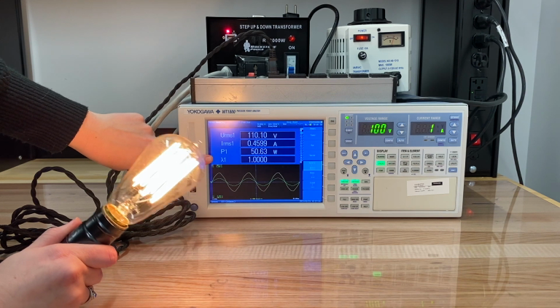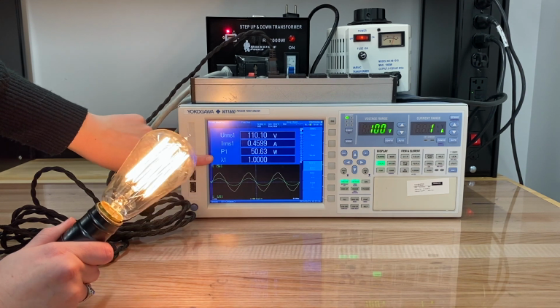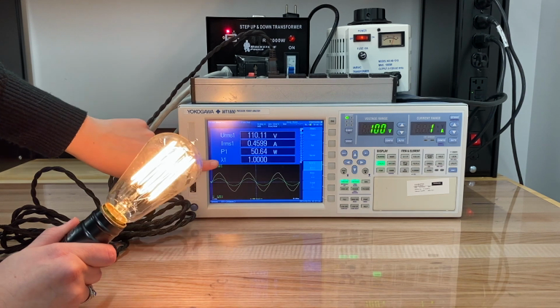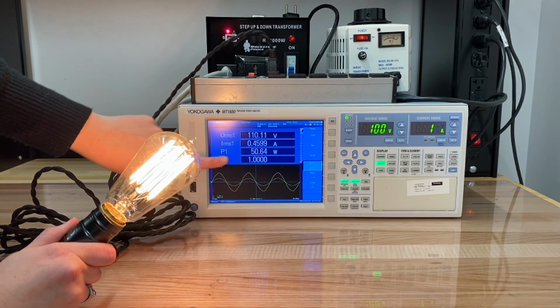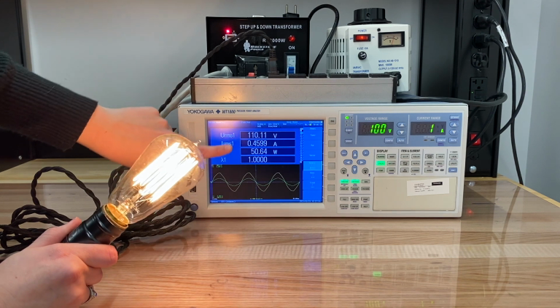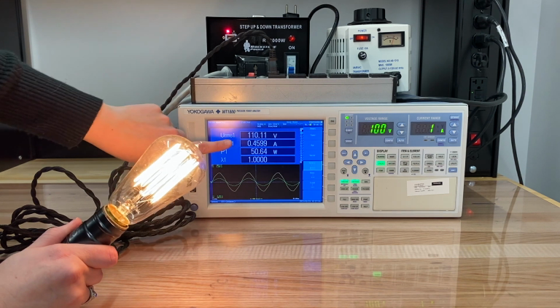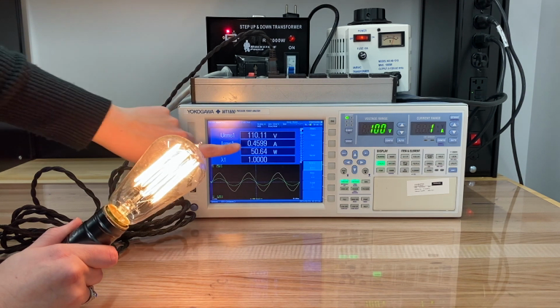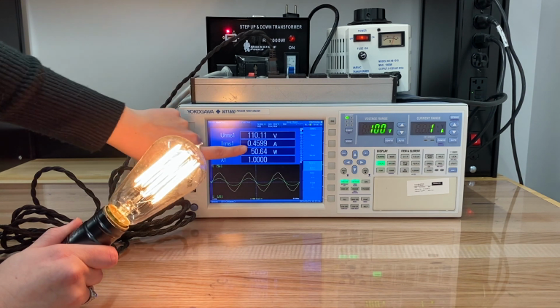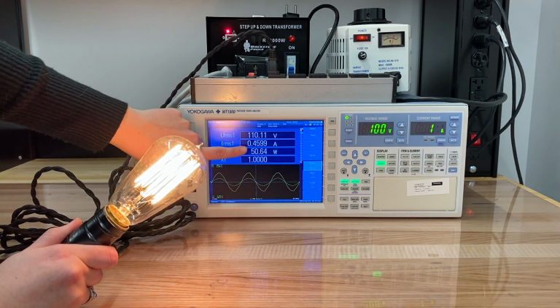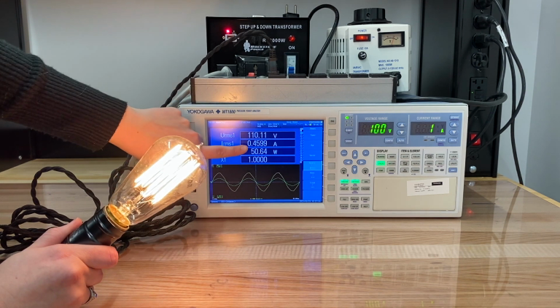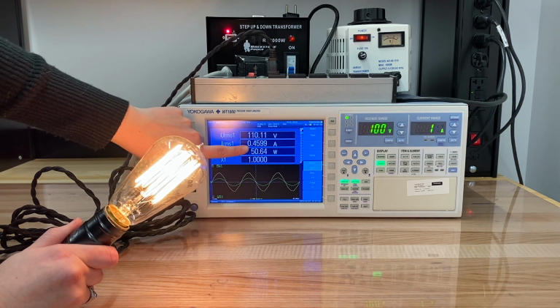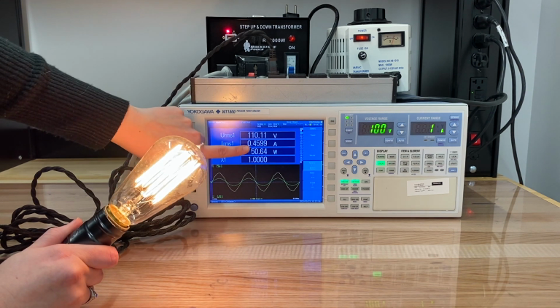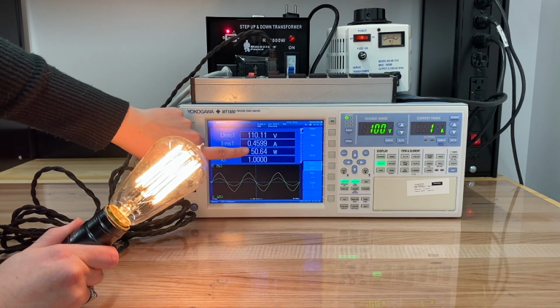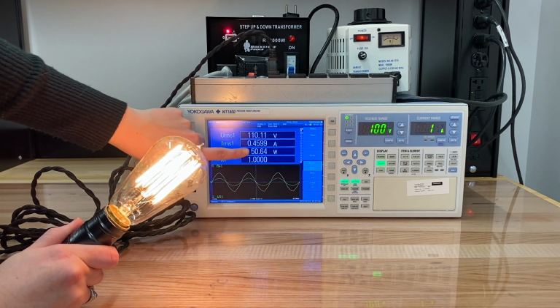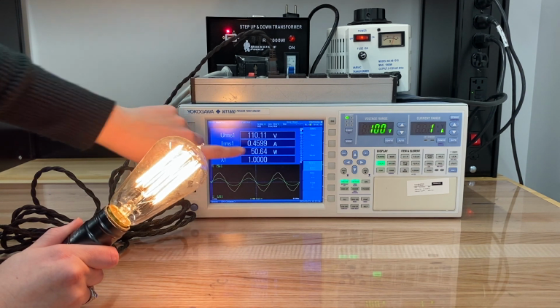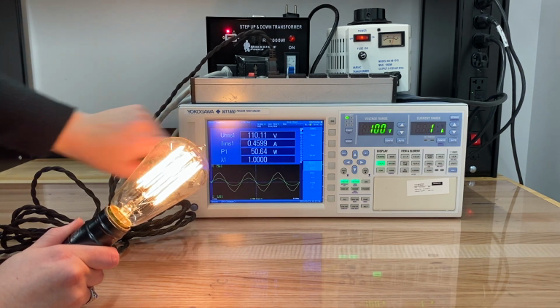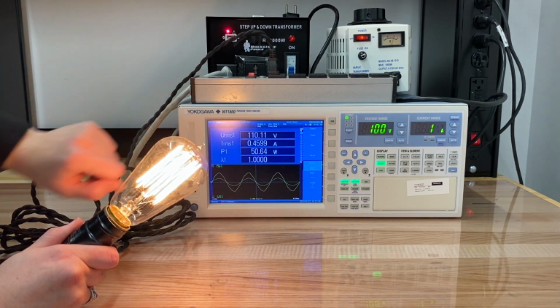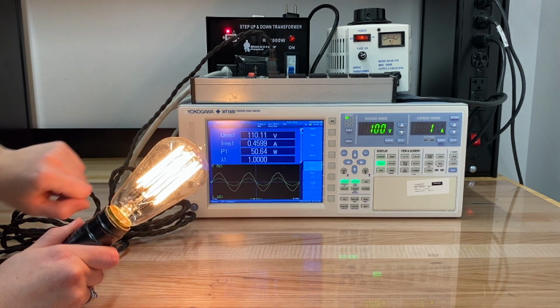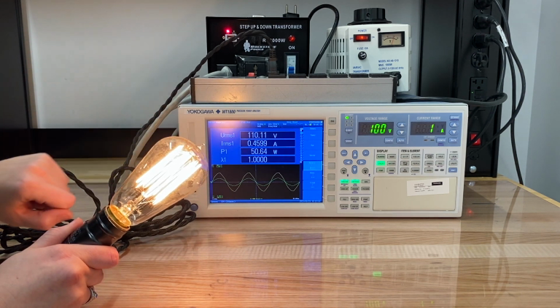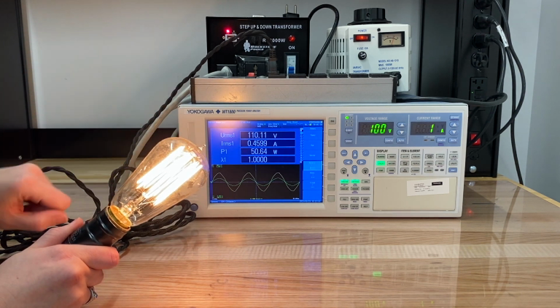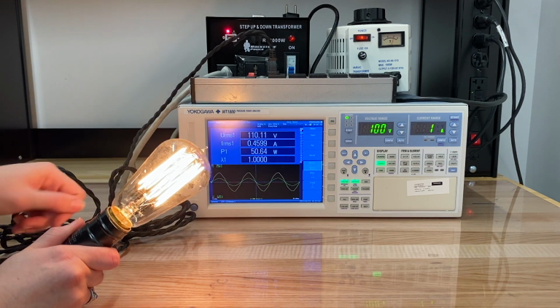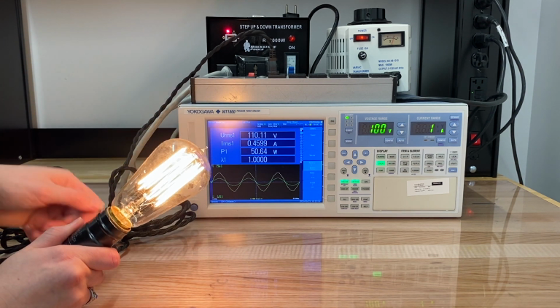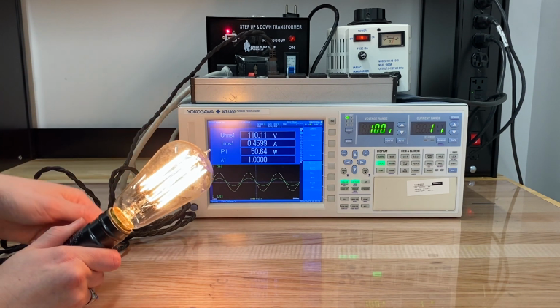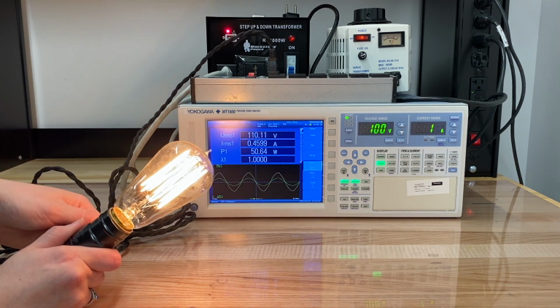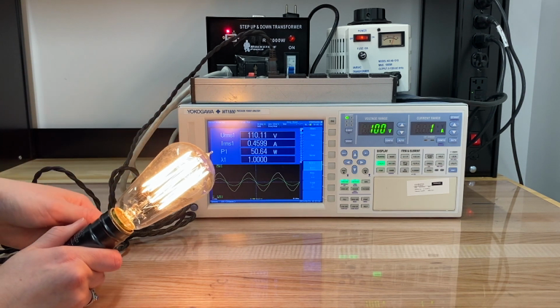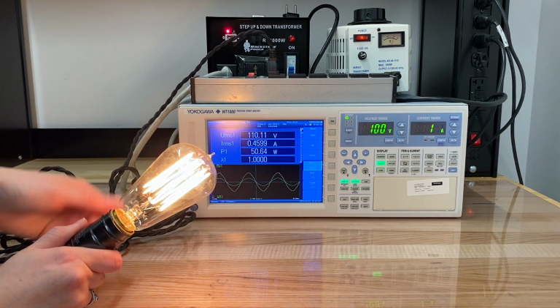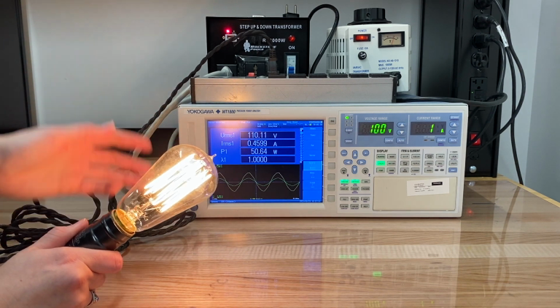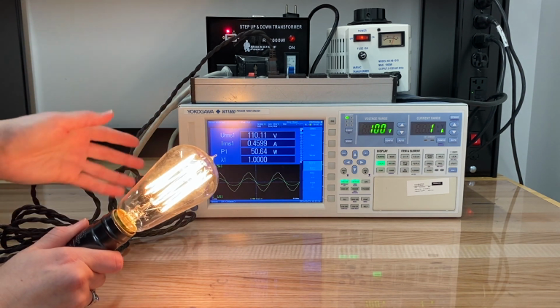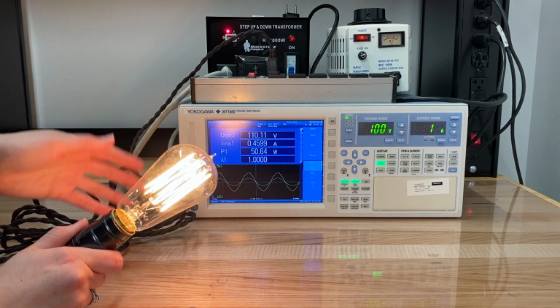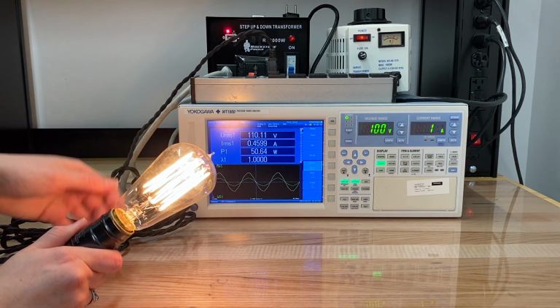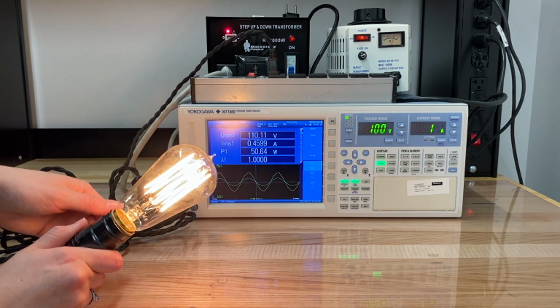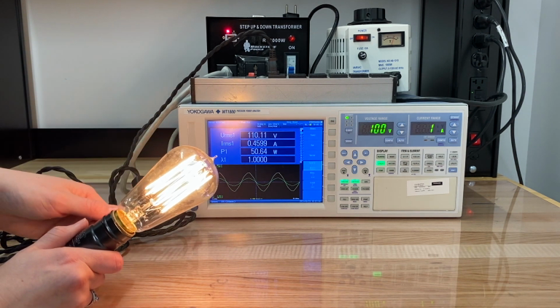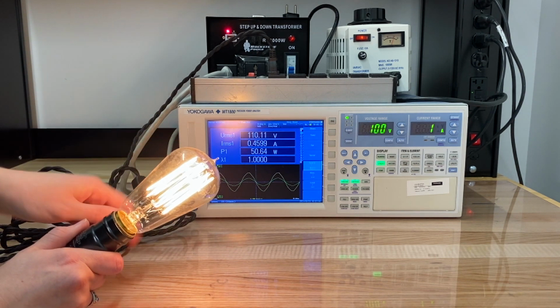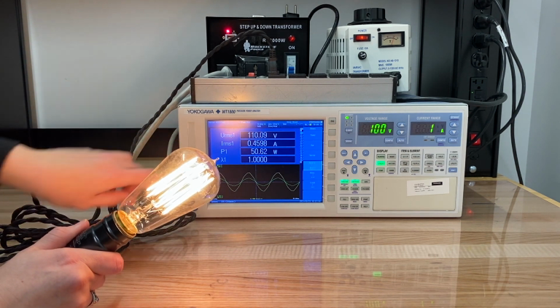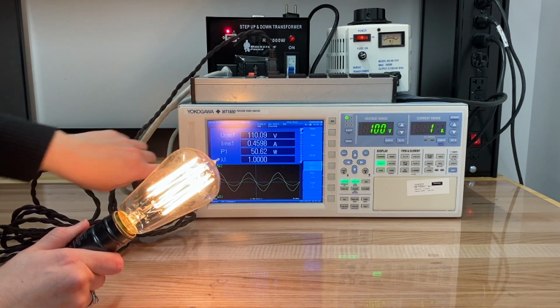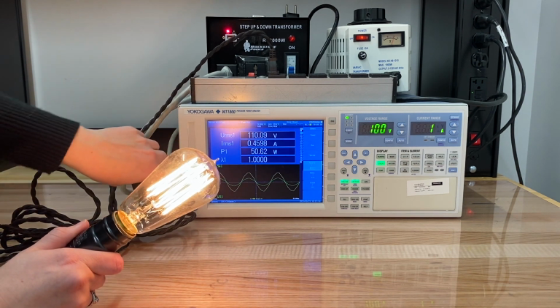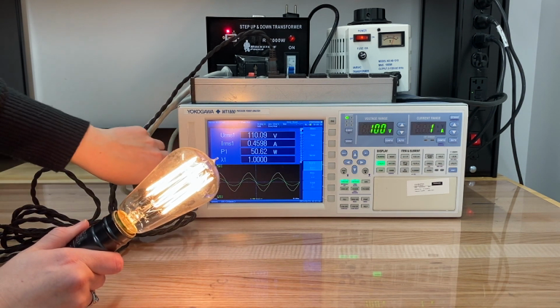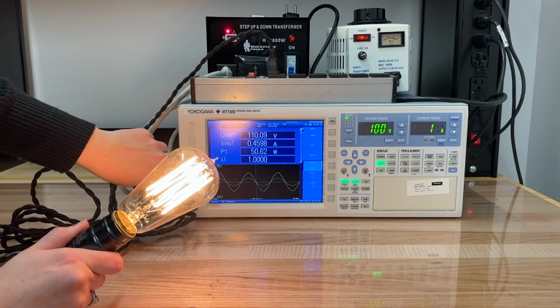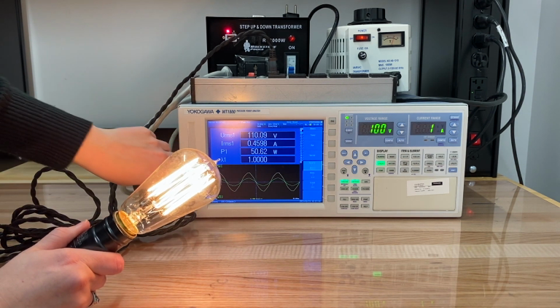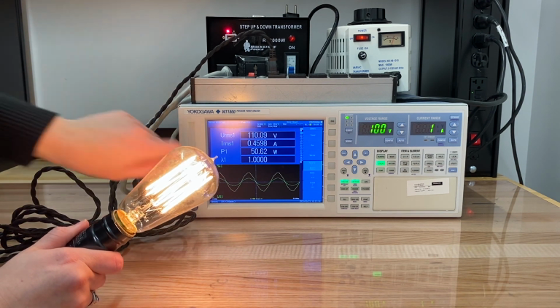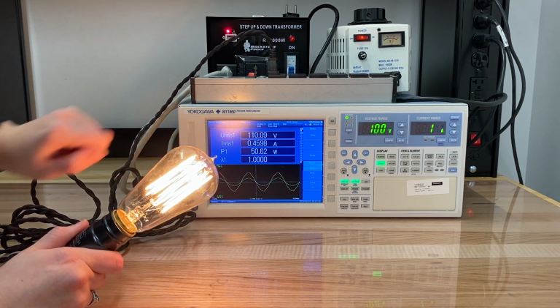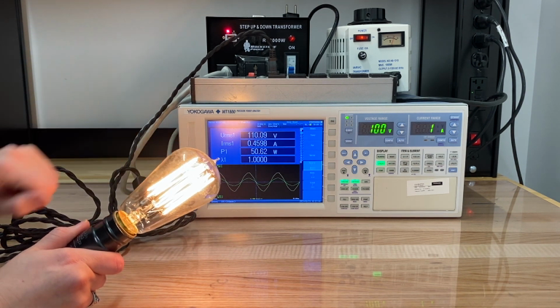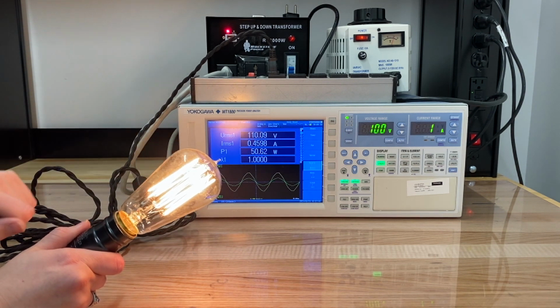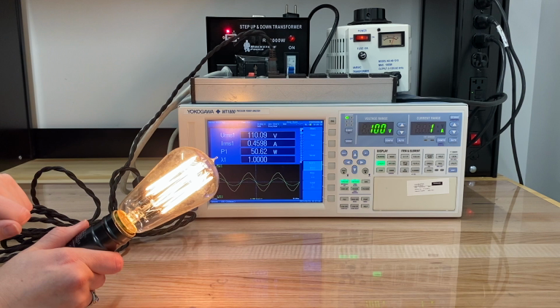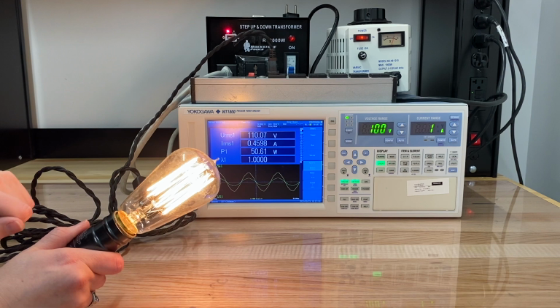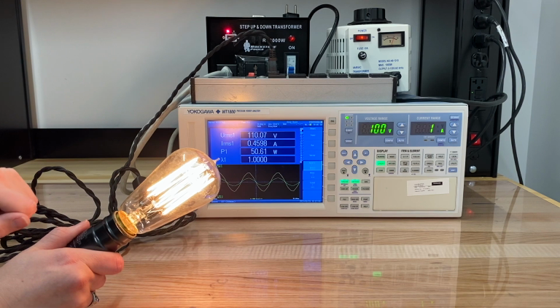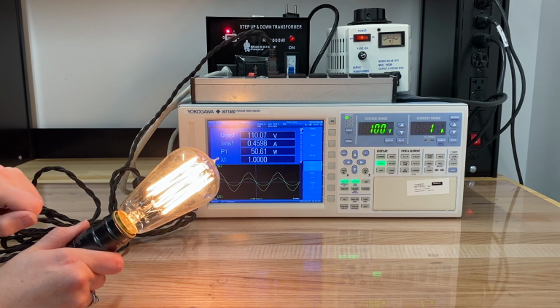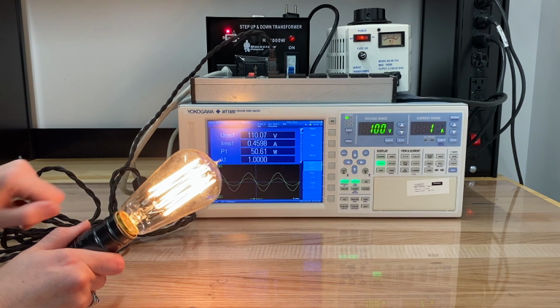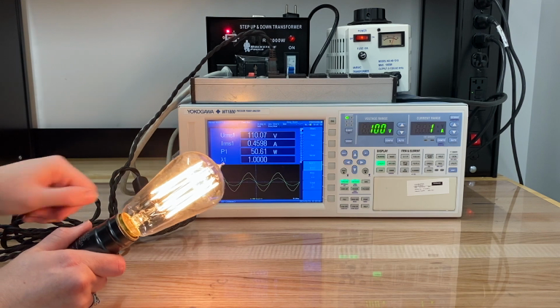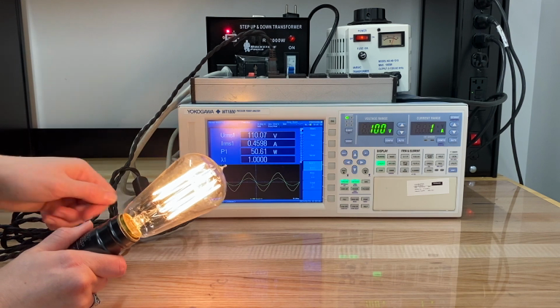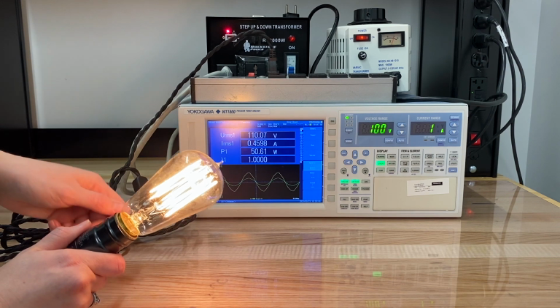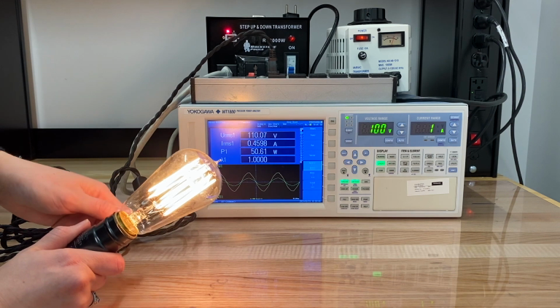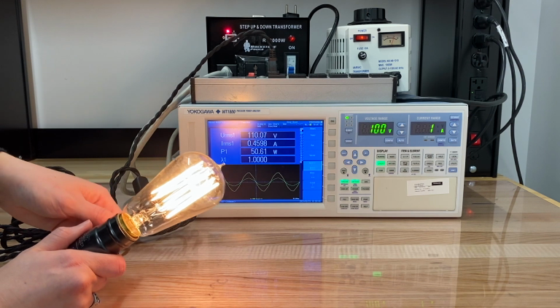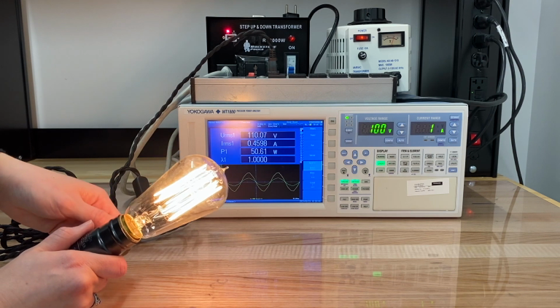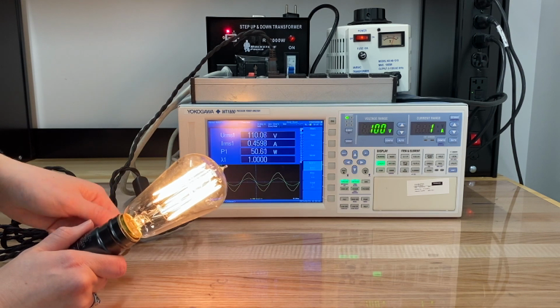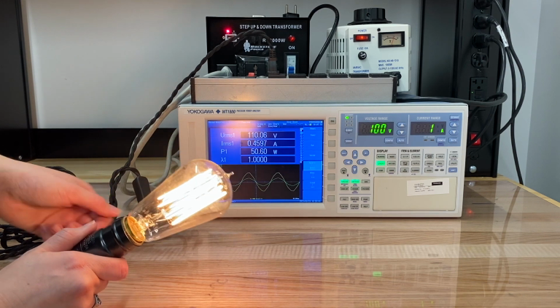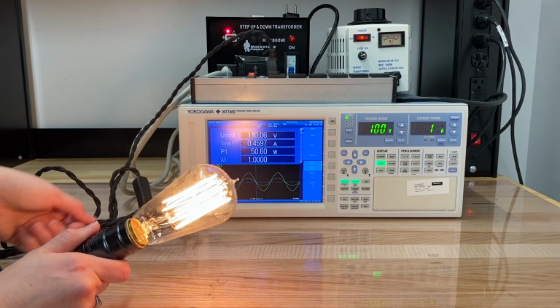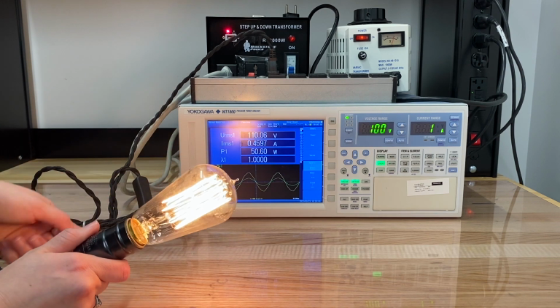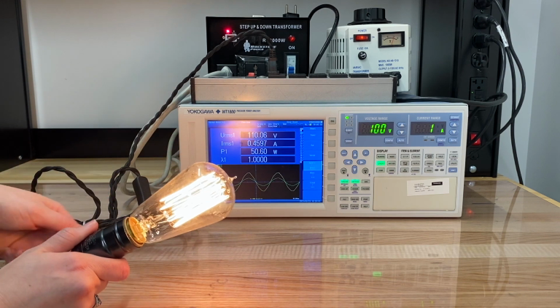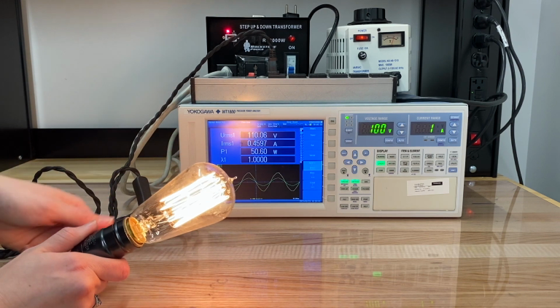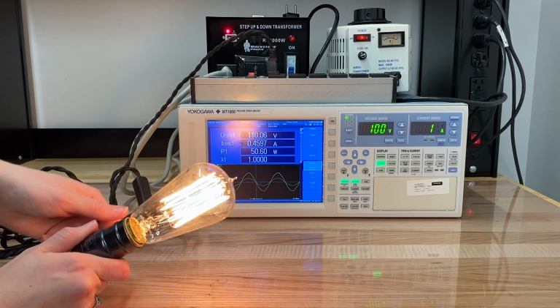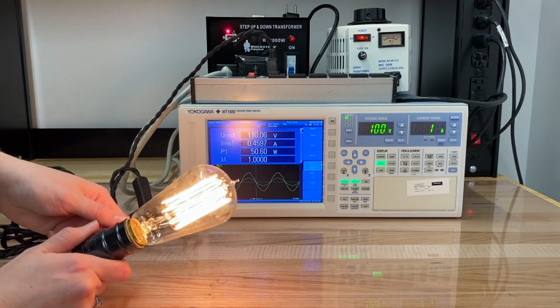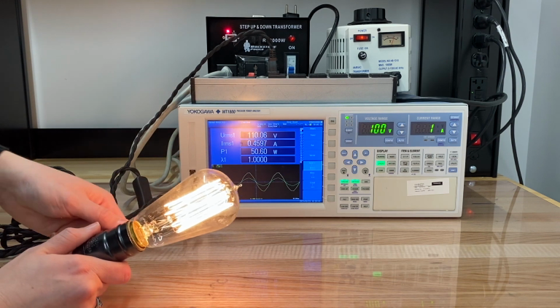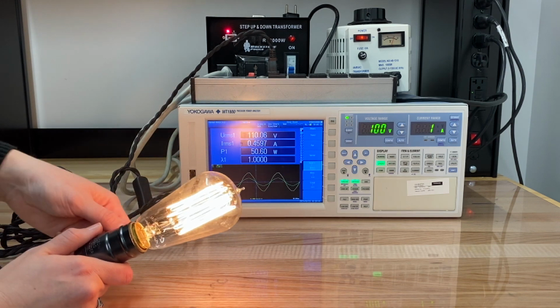You can see it's pulling 50 watts. So it's a little bit power hungry, but it's resistive, and so the grid is happy.